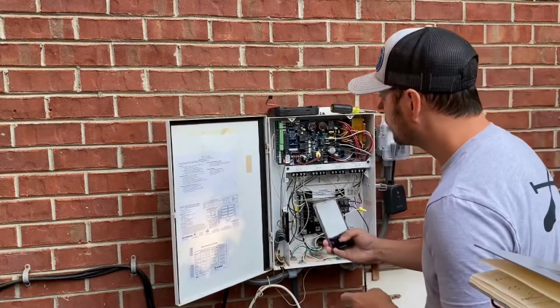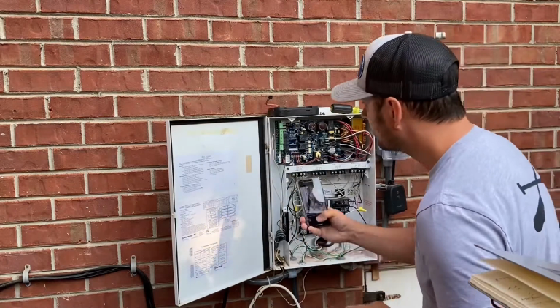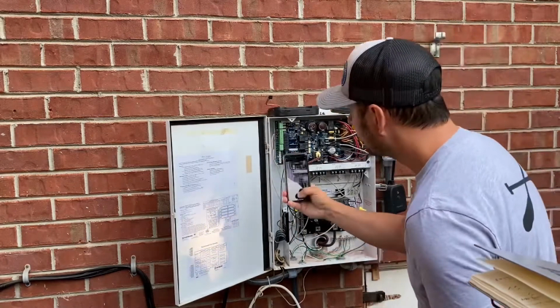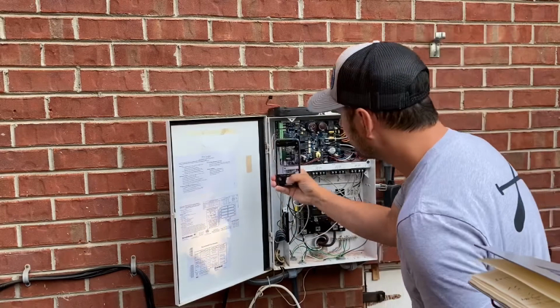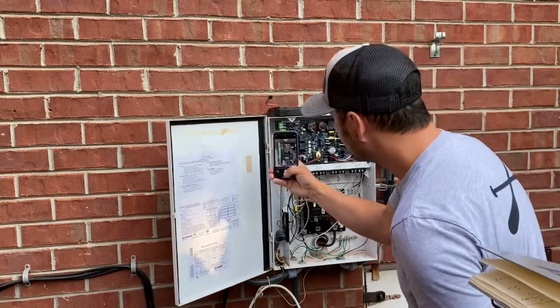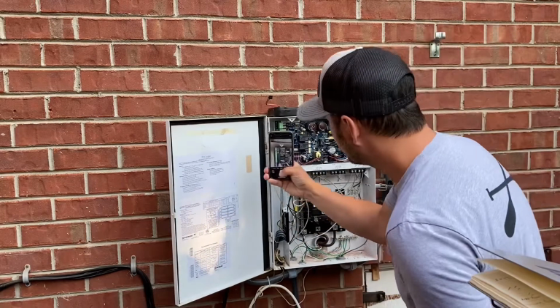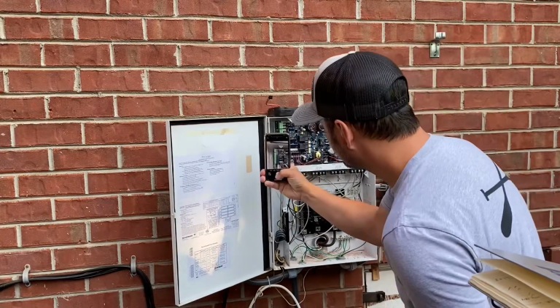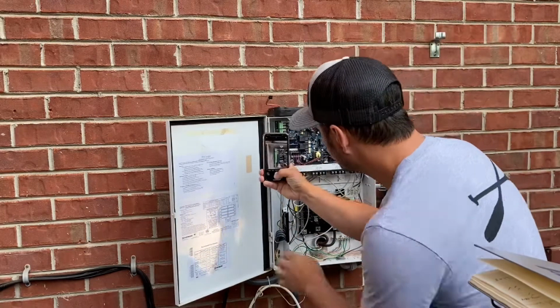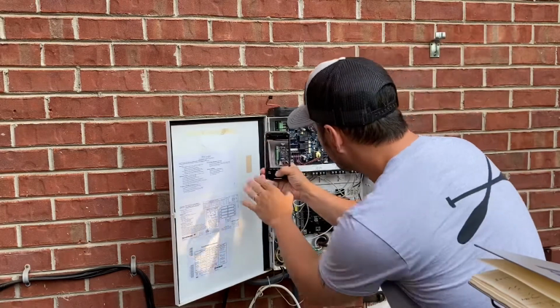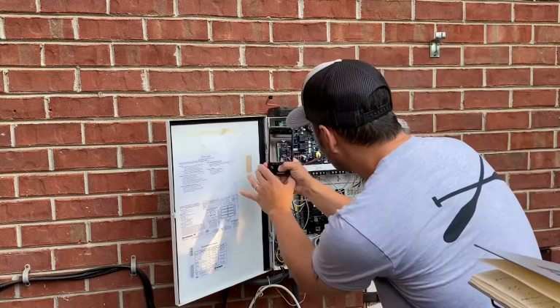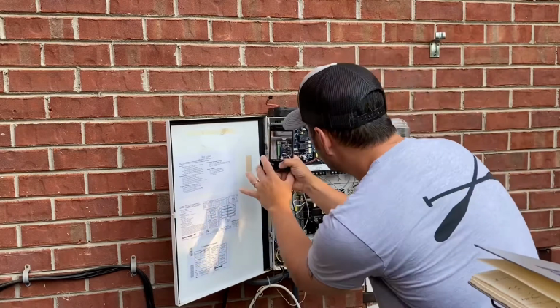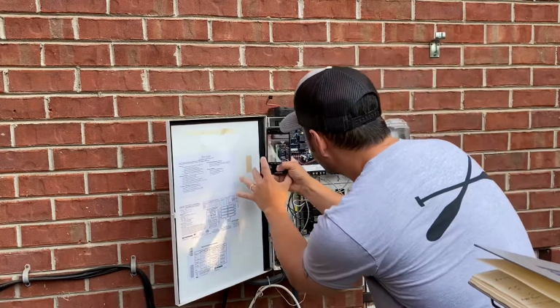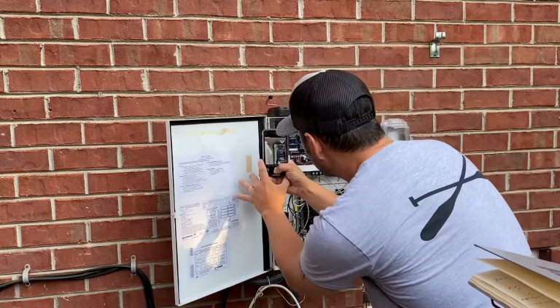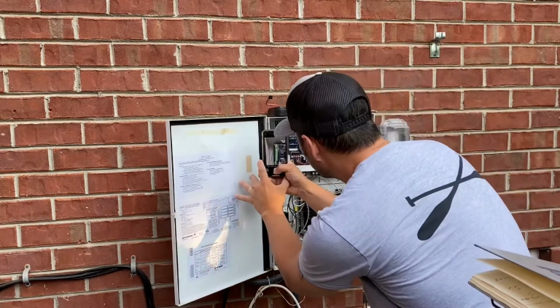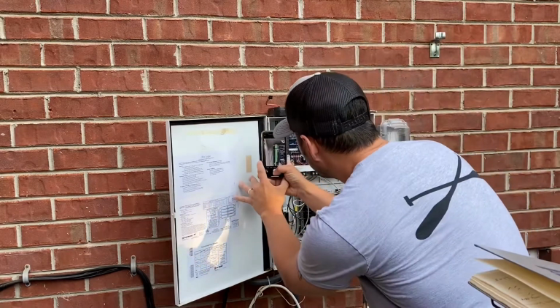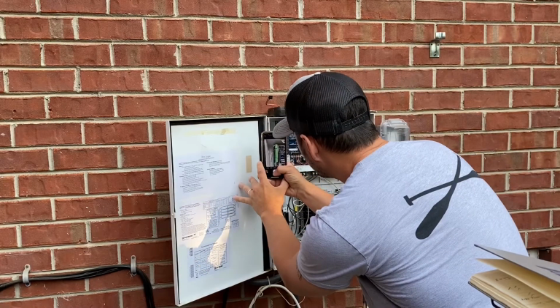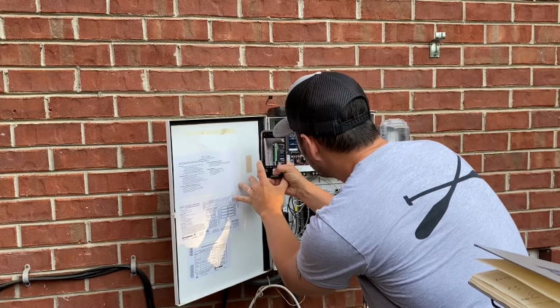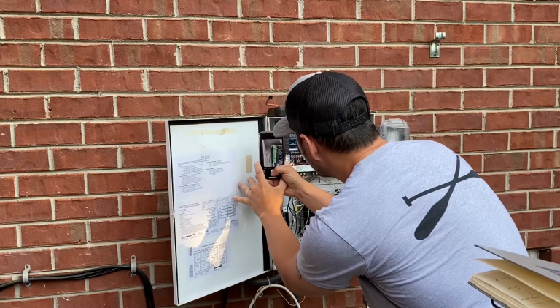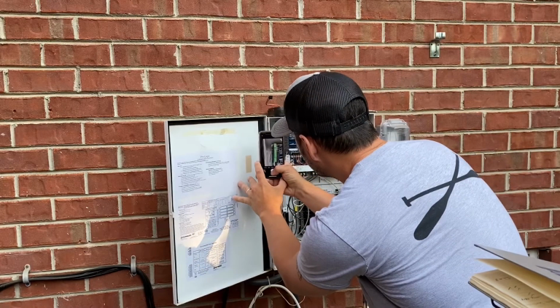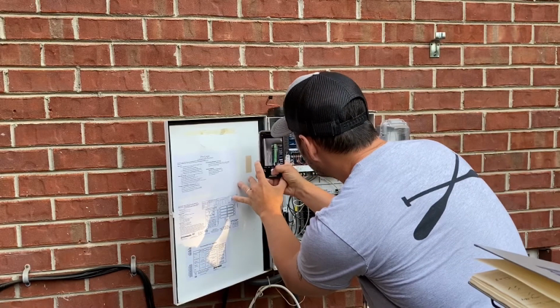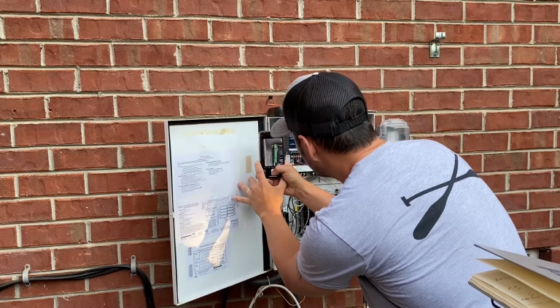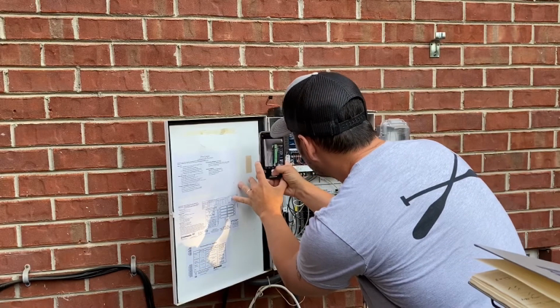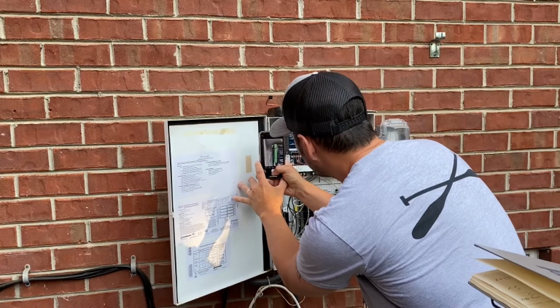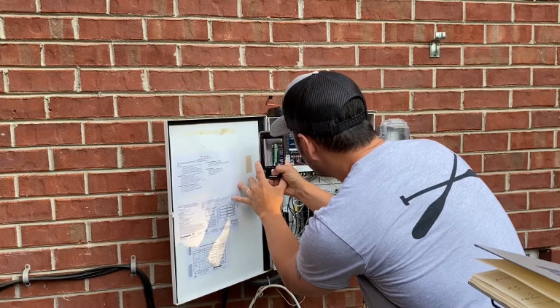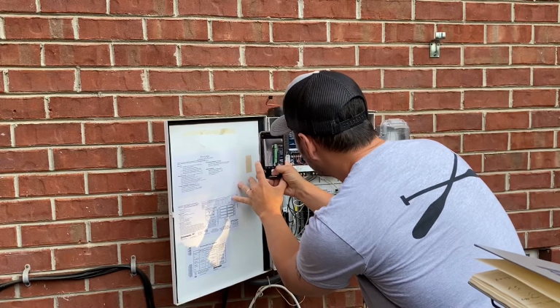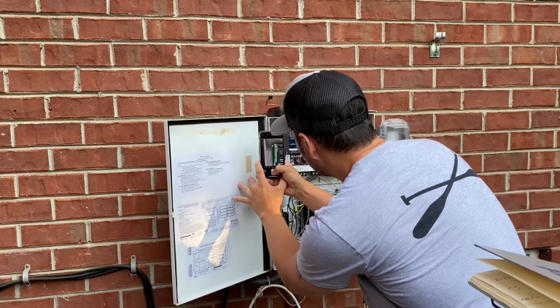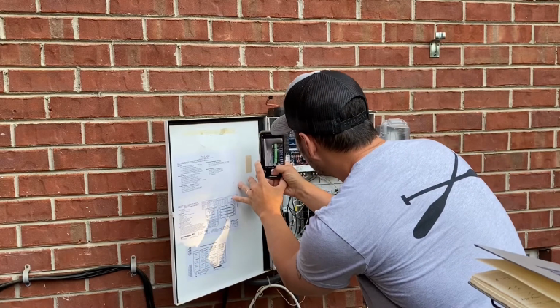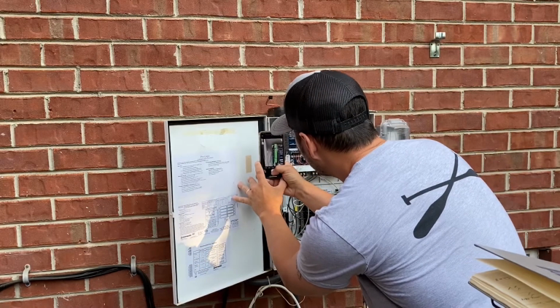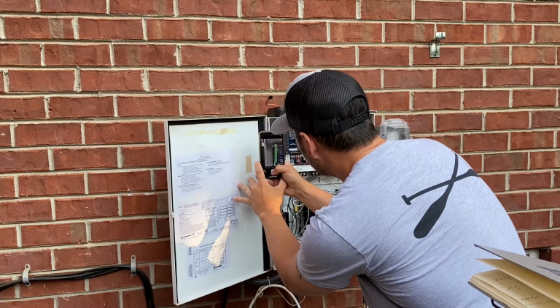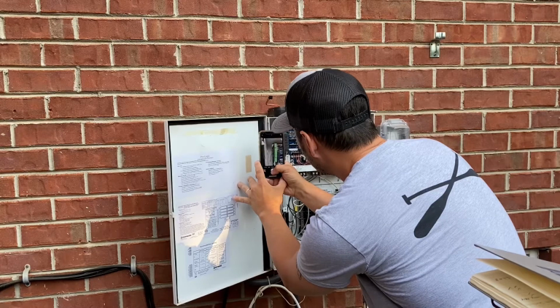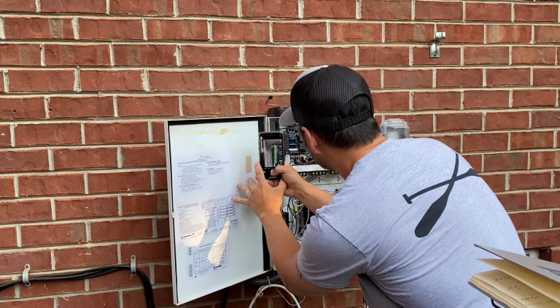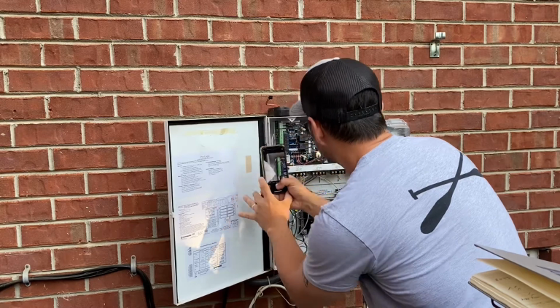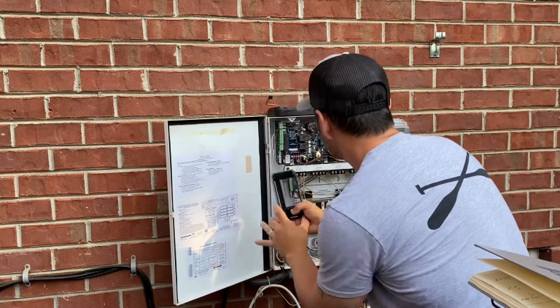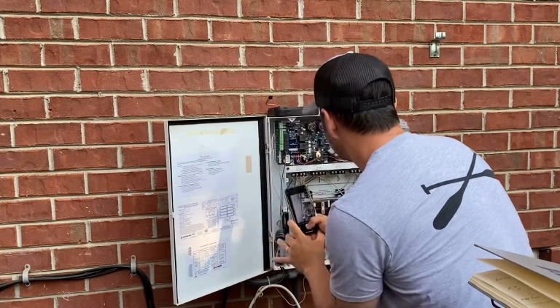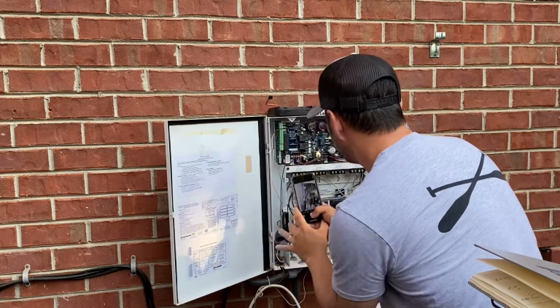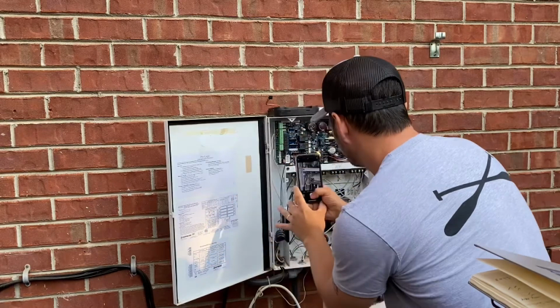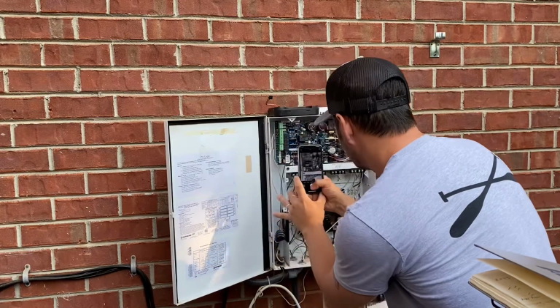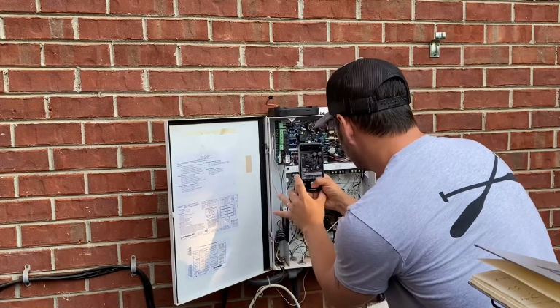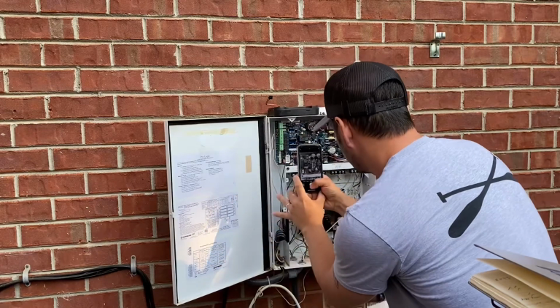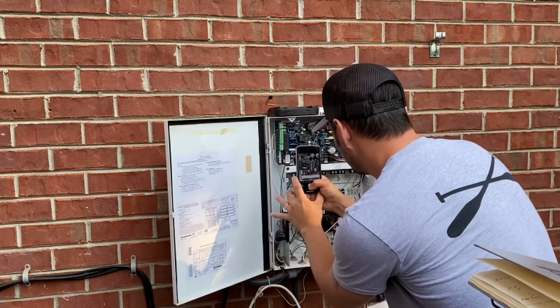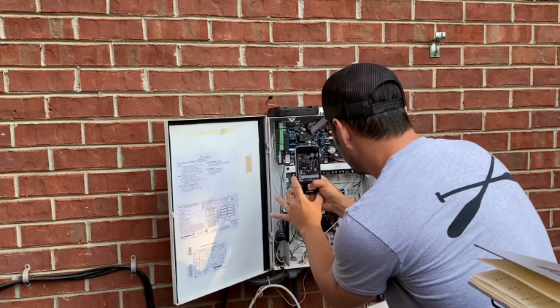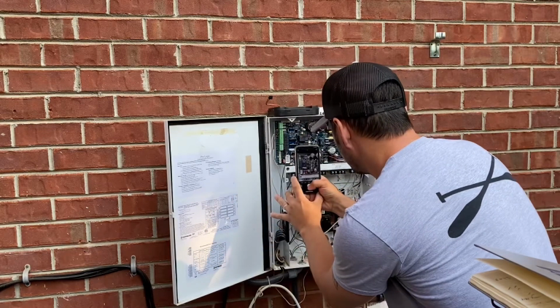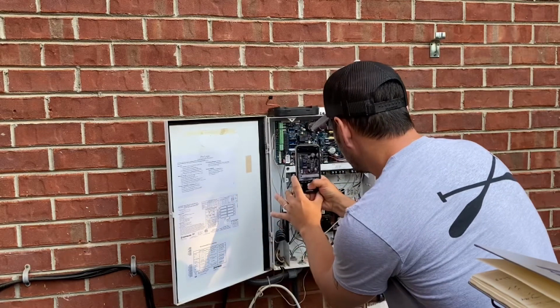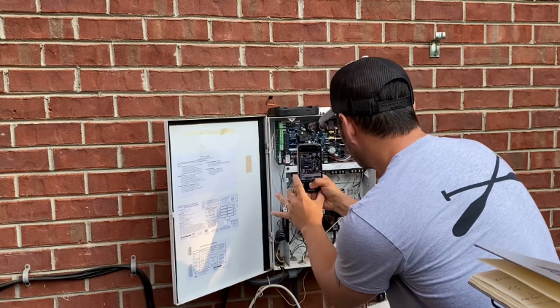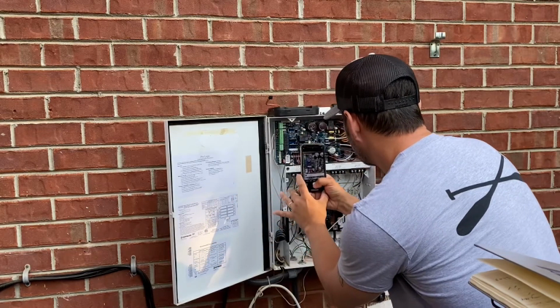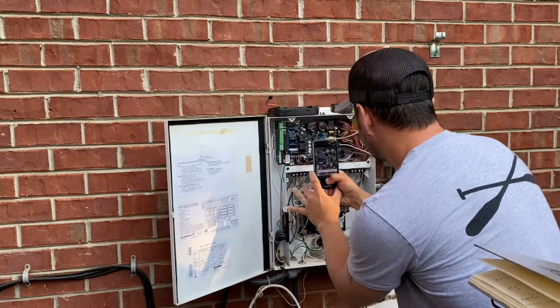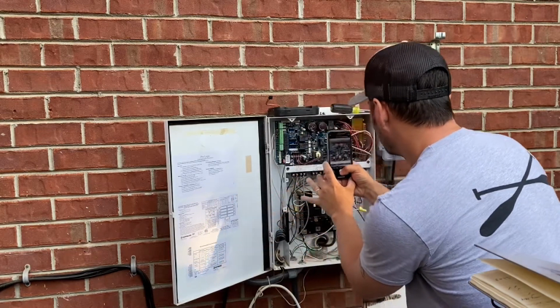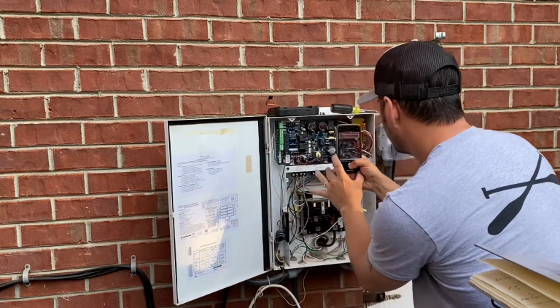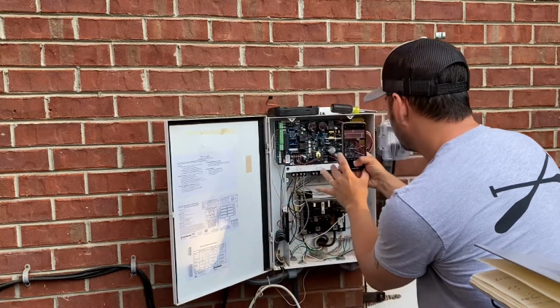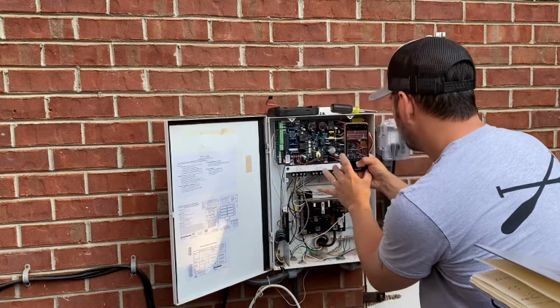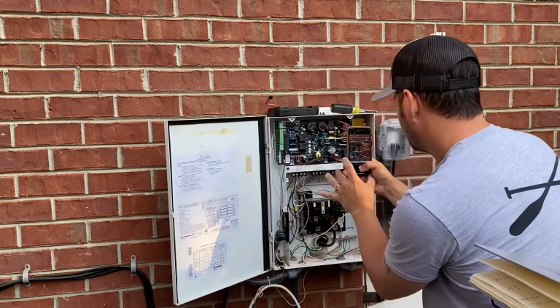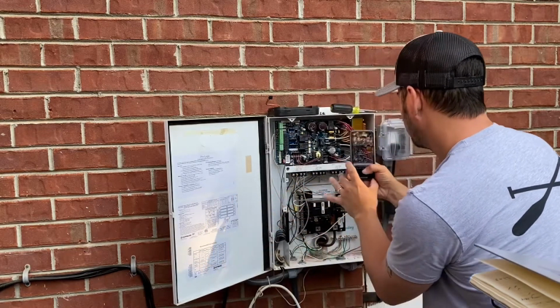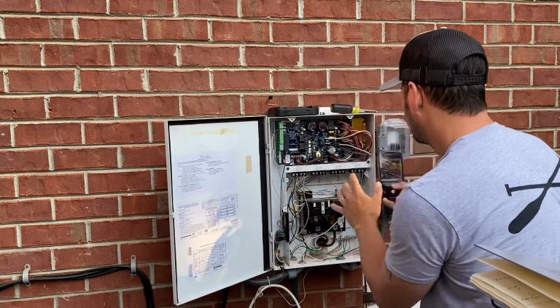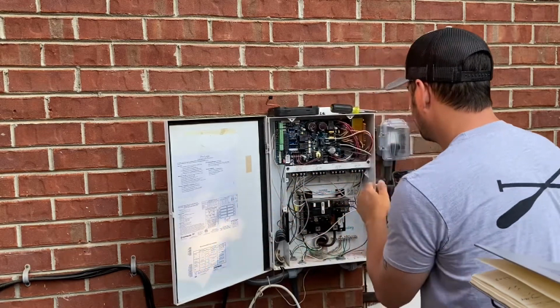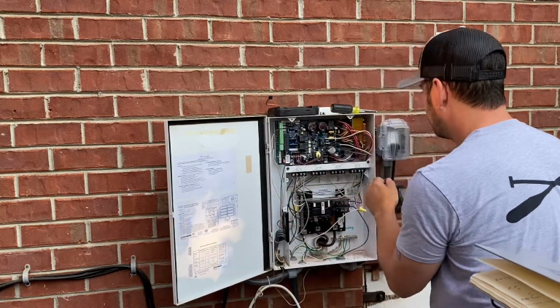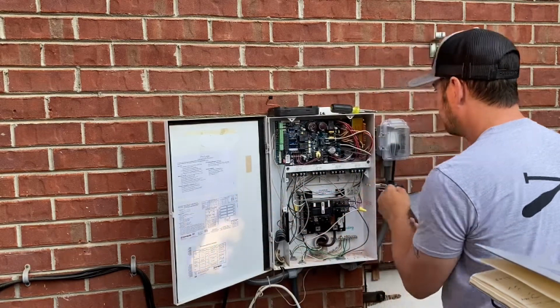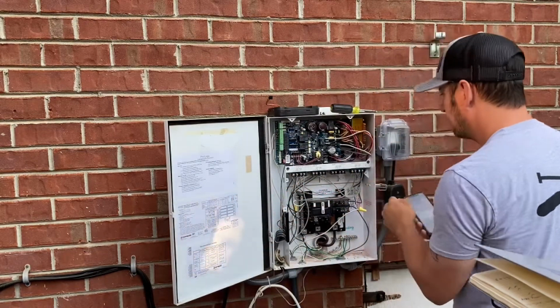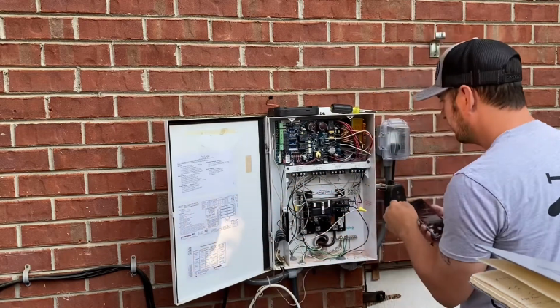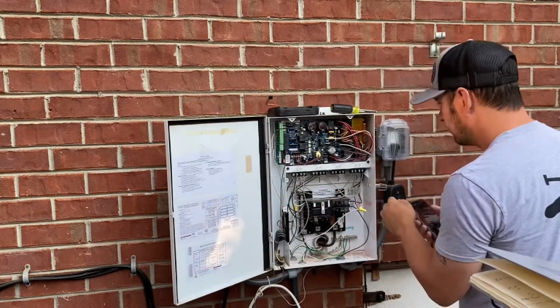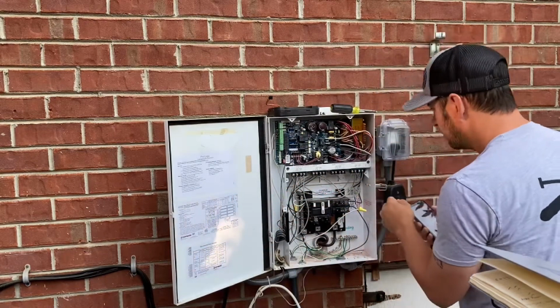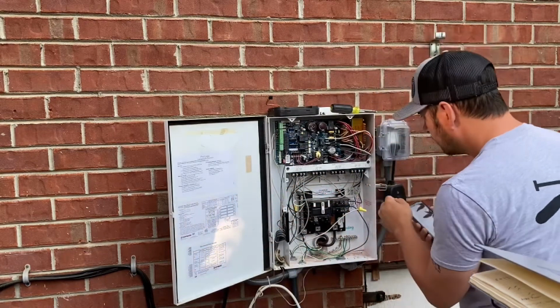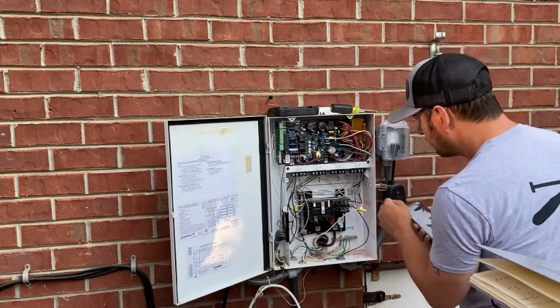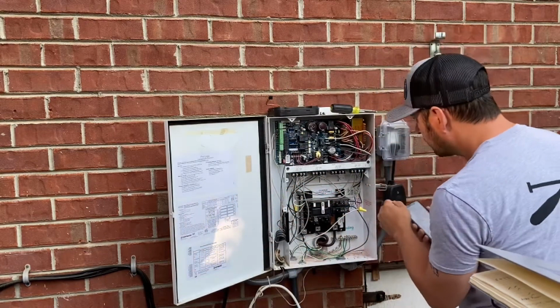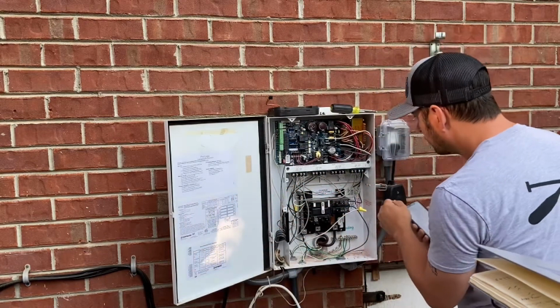I thought it would be a good idea to take some close-up pictures of the different wiring, in case I had questions once I had pulled it apart.